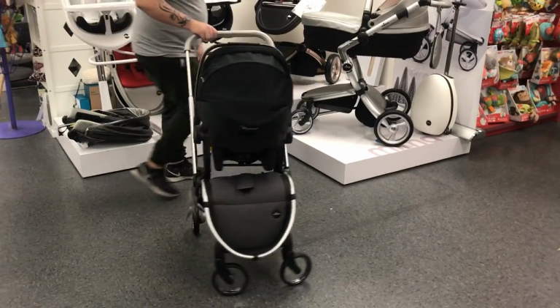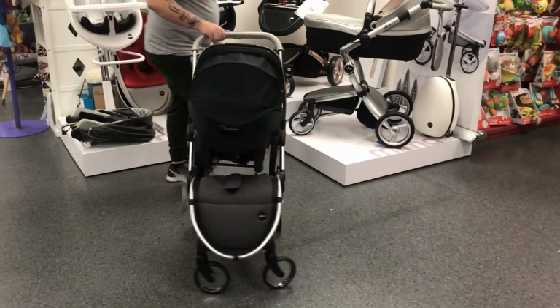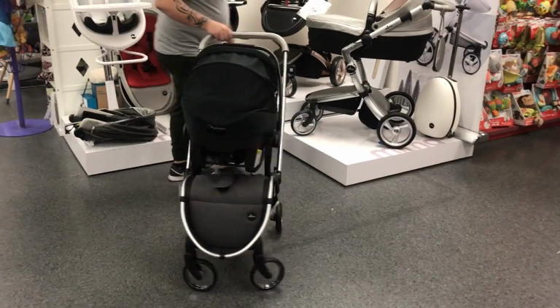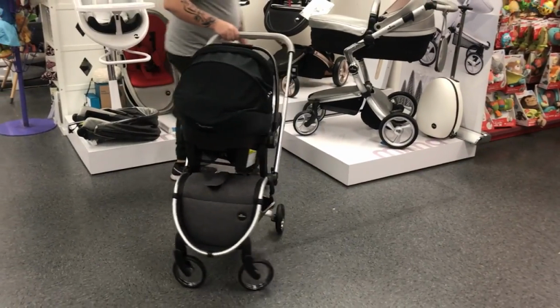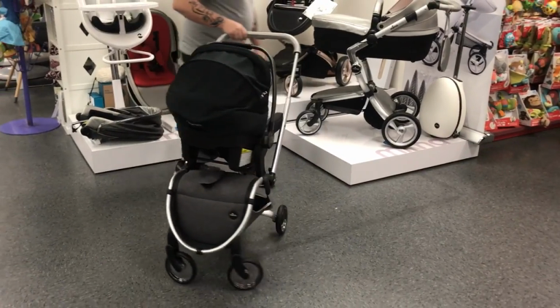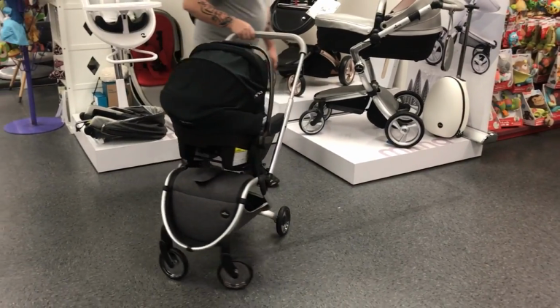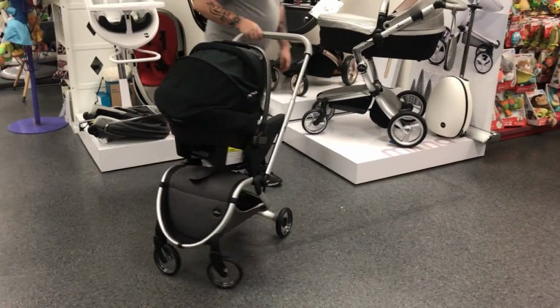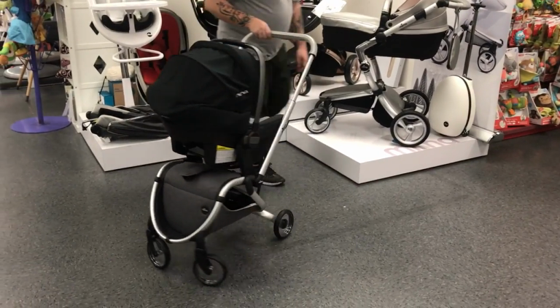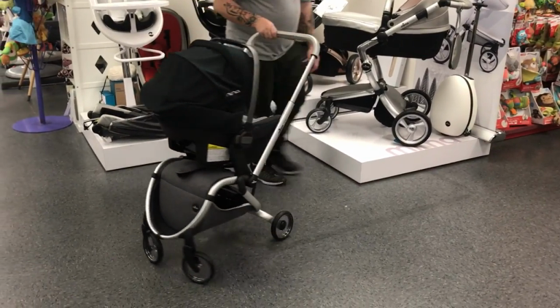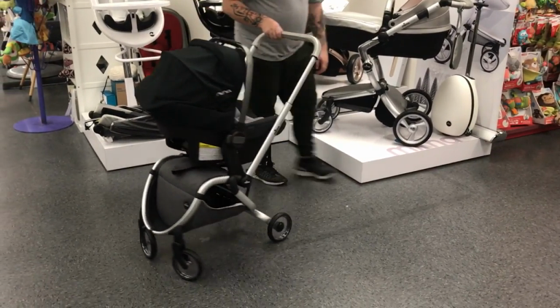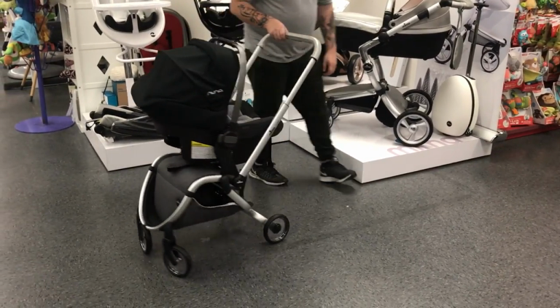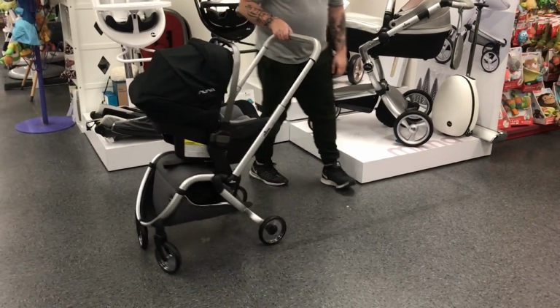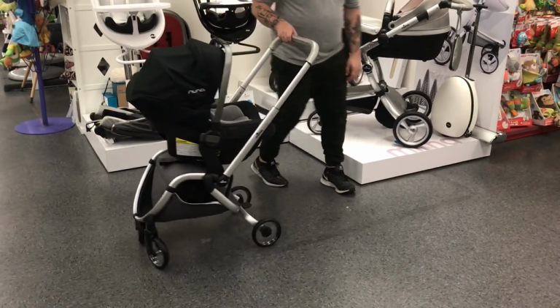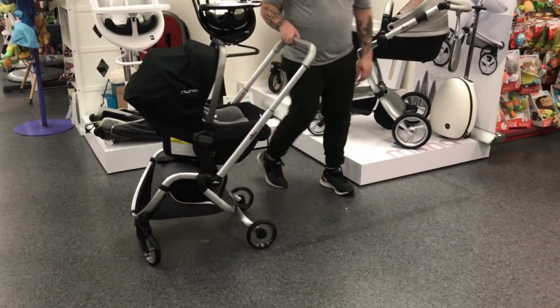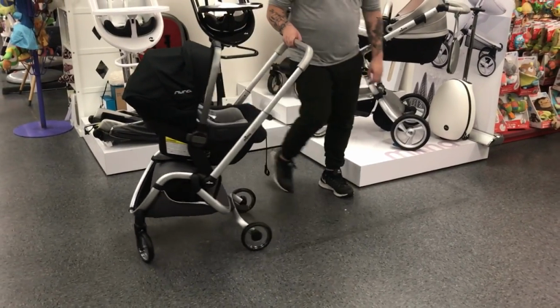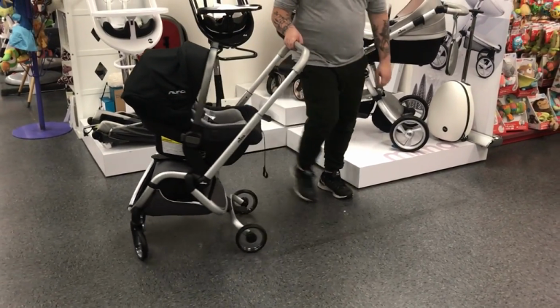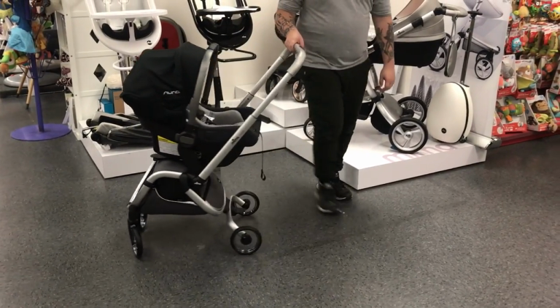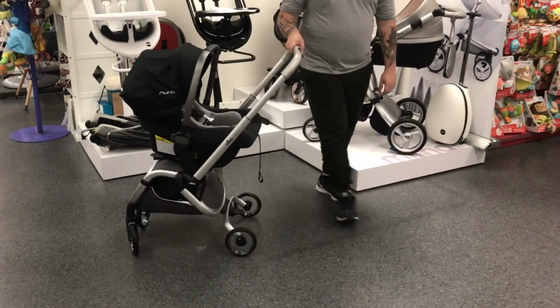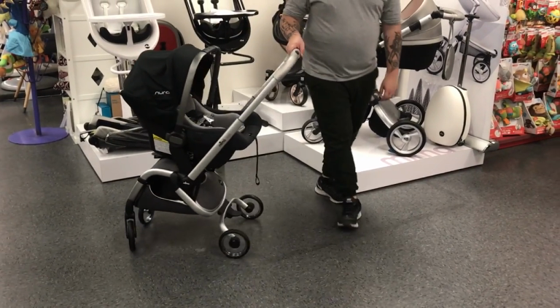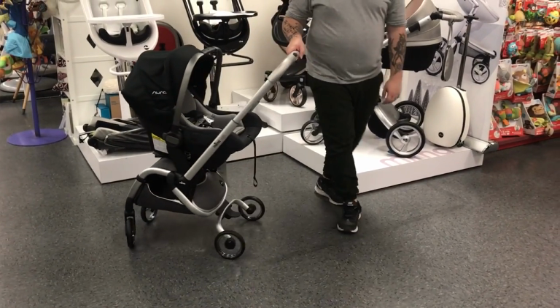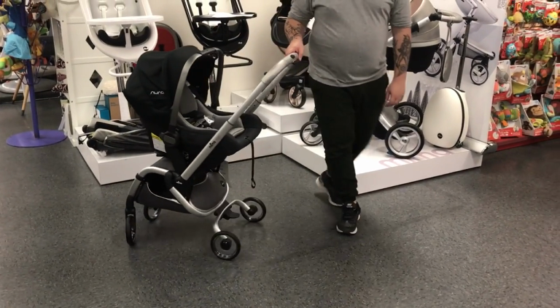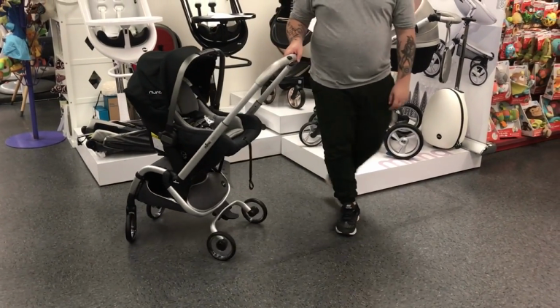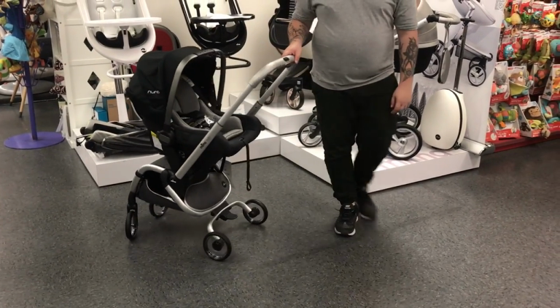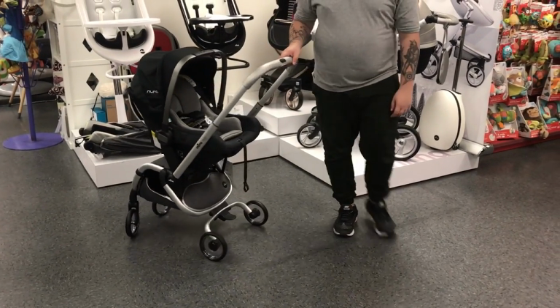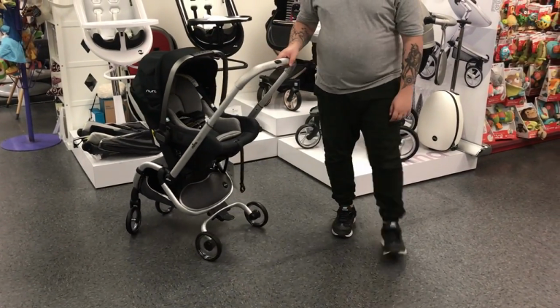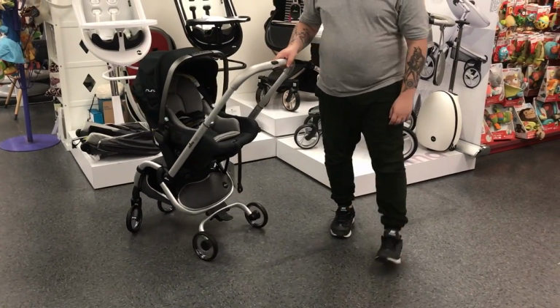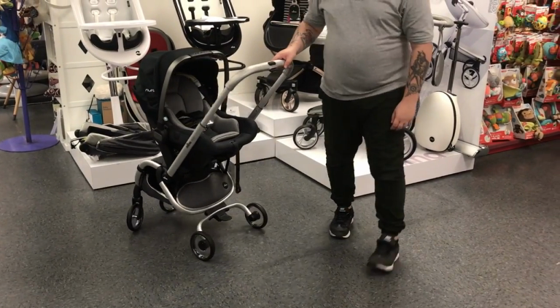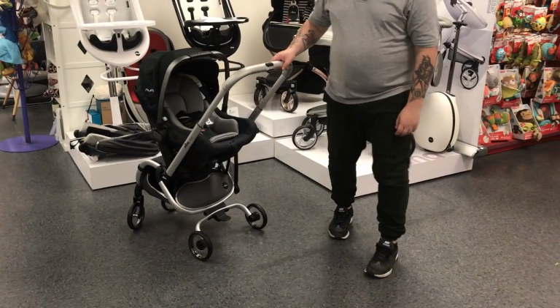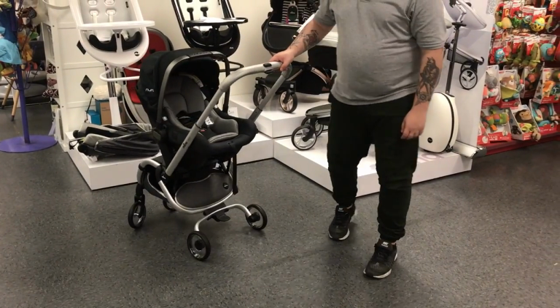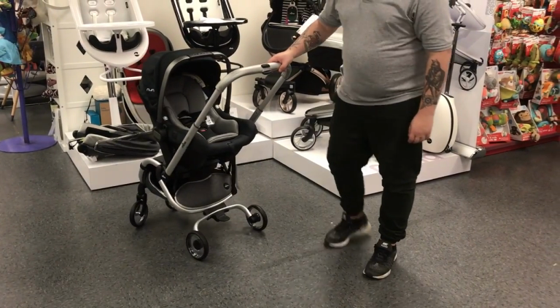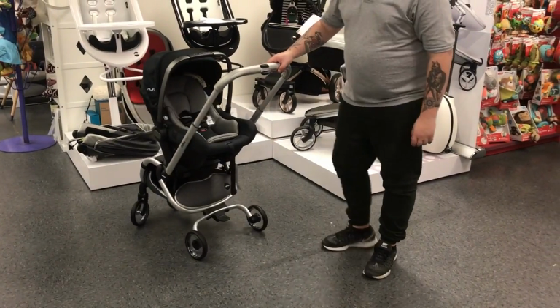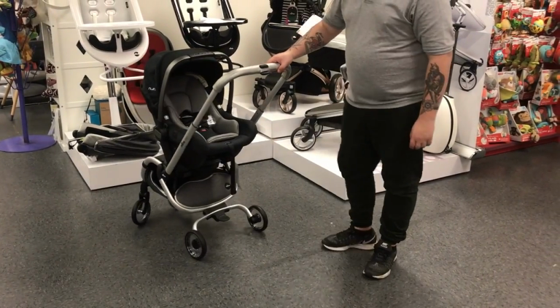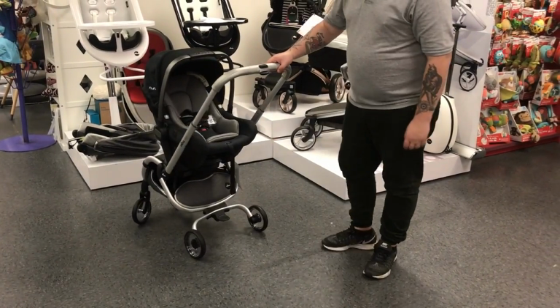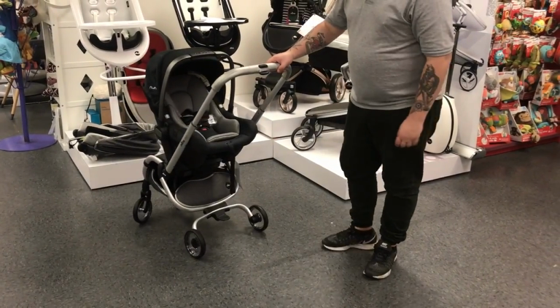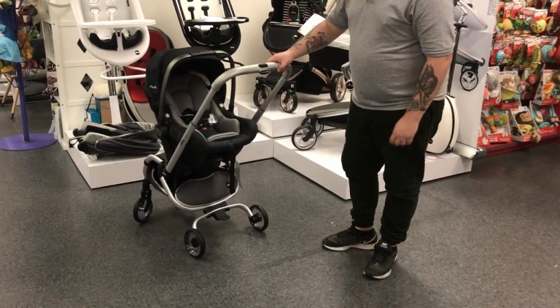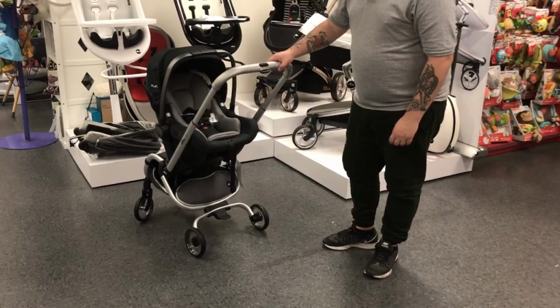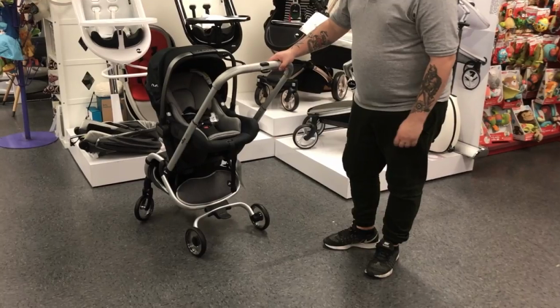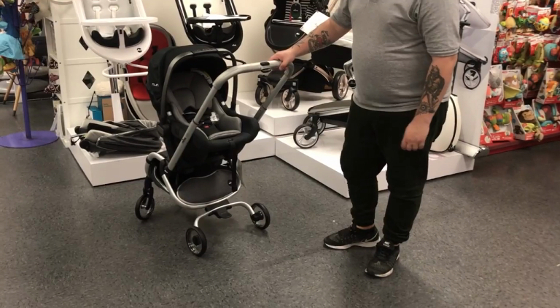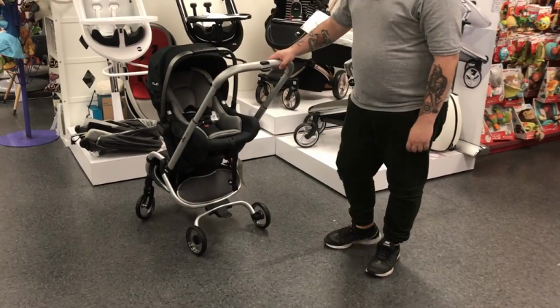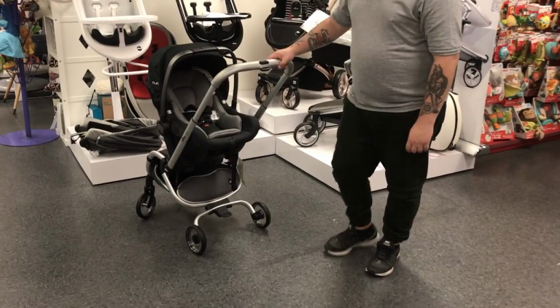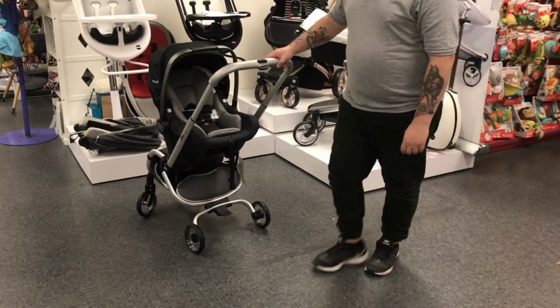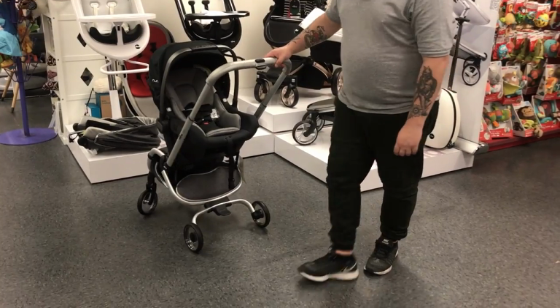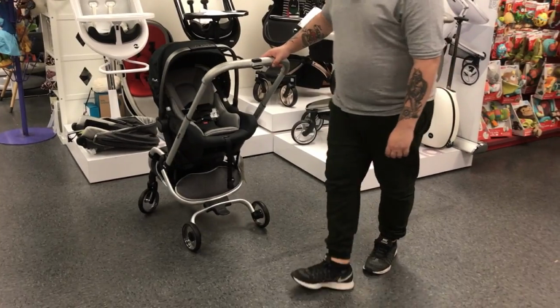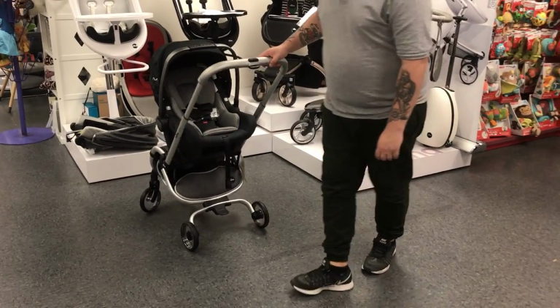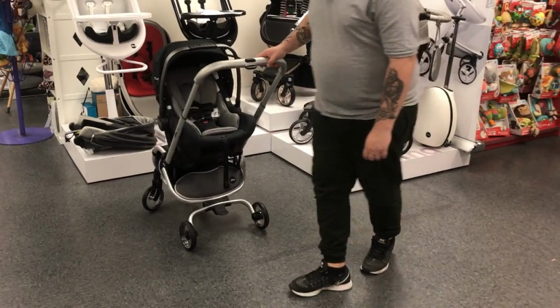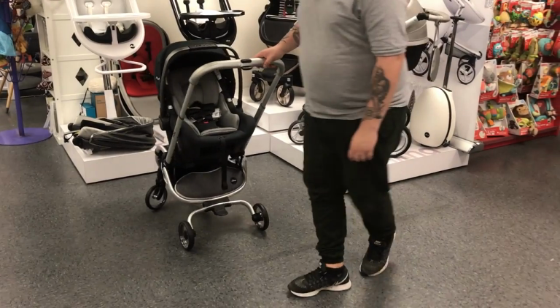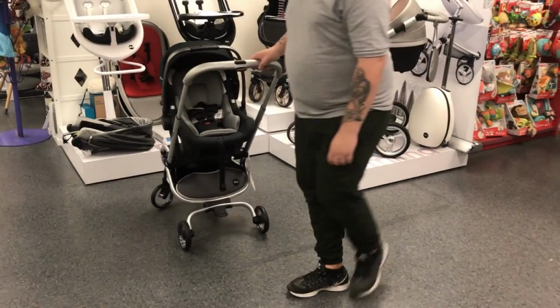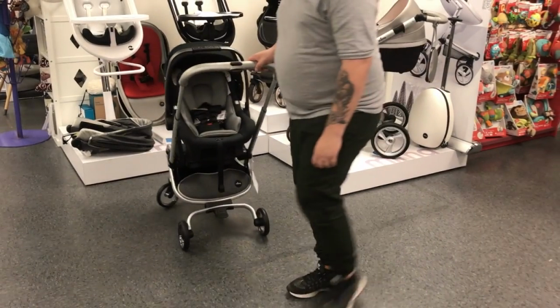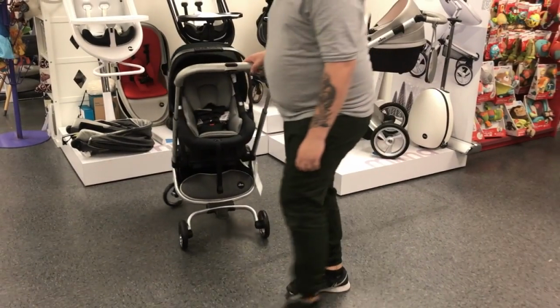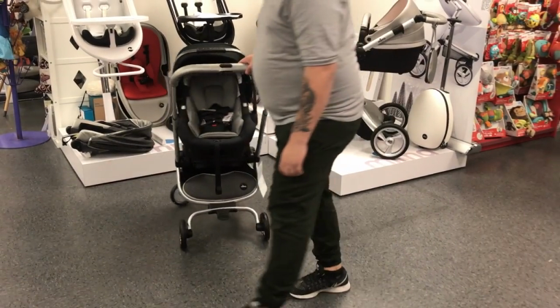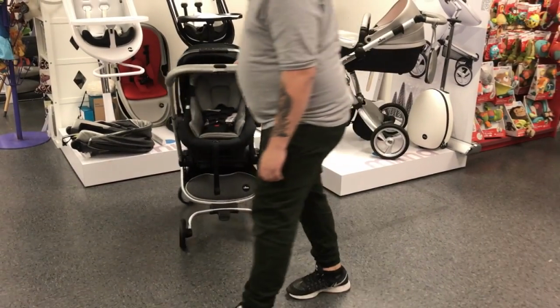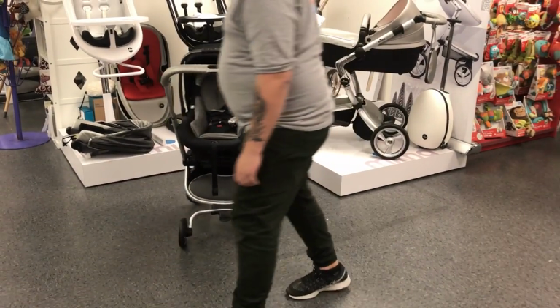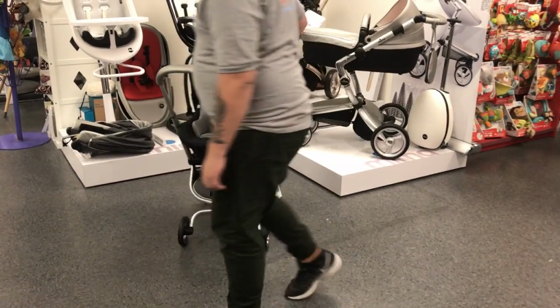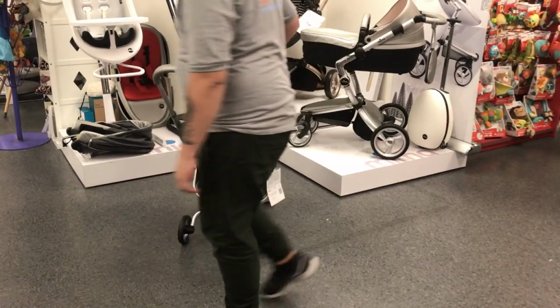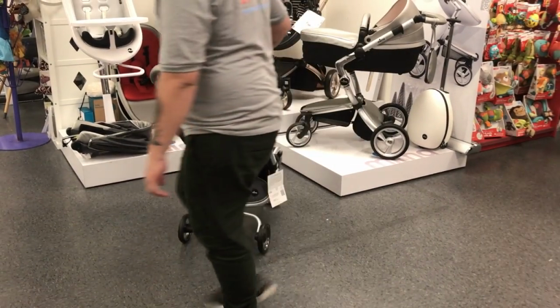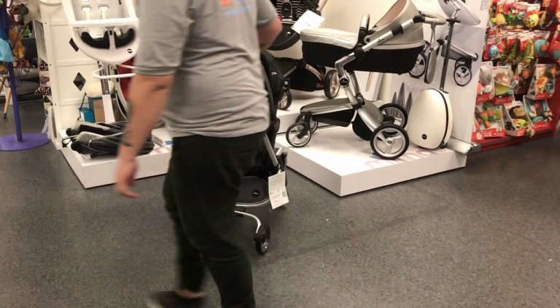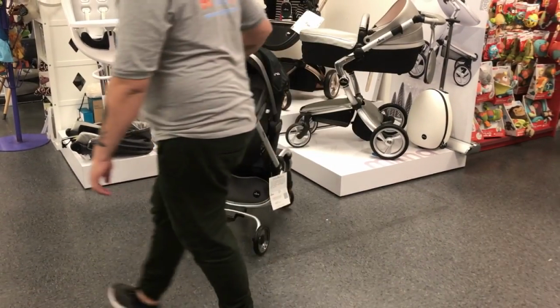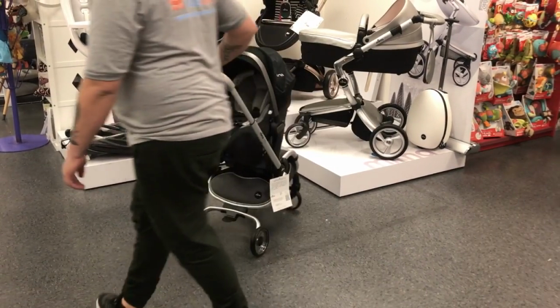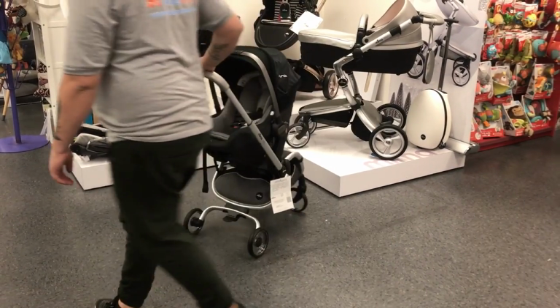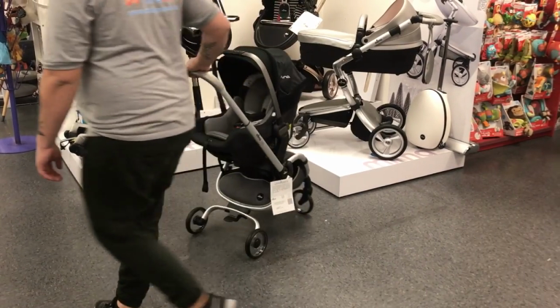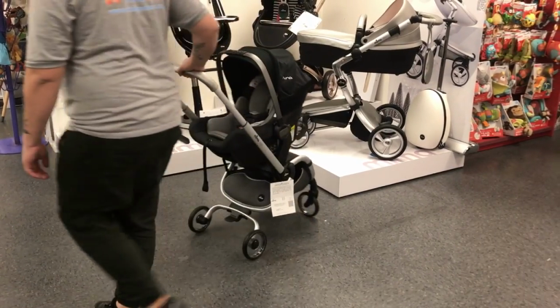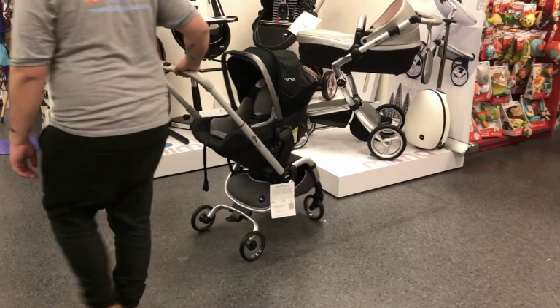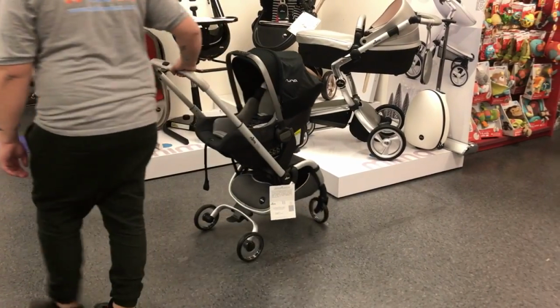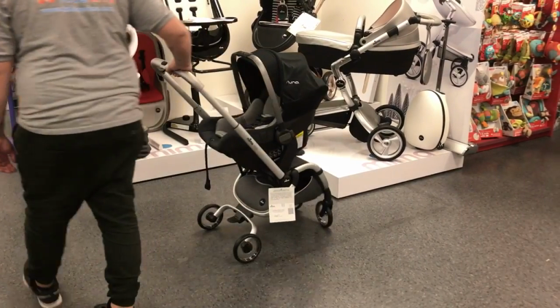We are featuring the new Nuna Pippa Lite, our favorite car seat, with the new Ziggy. To learn about the Nuna Pippa Lite, check out our video.